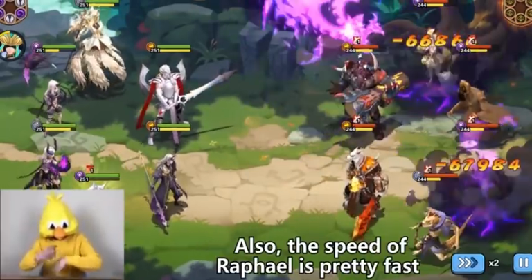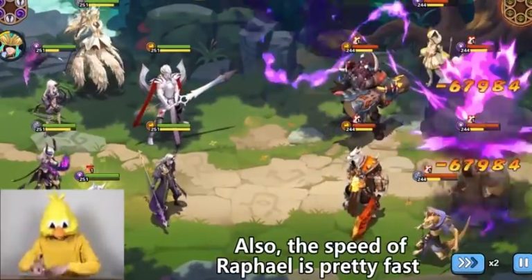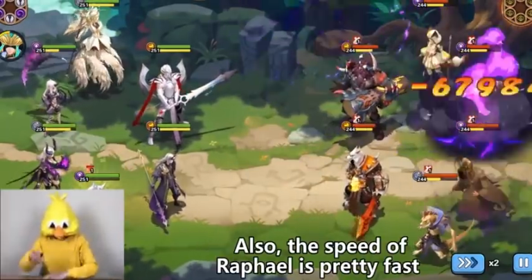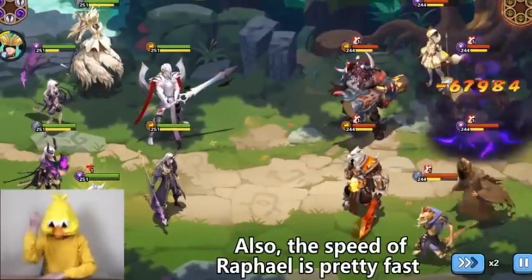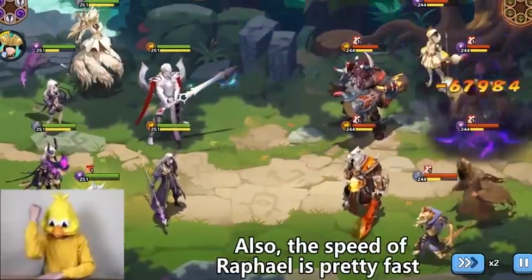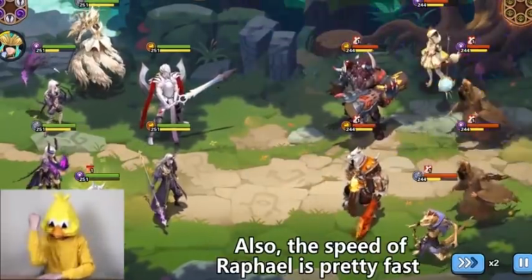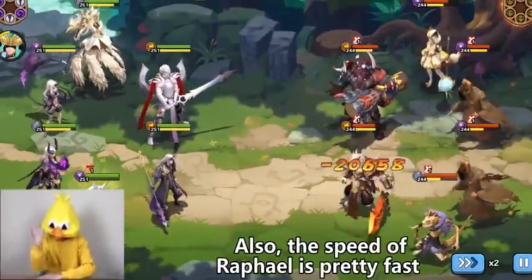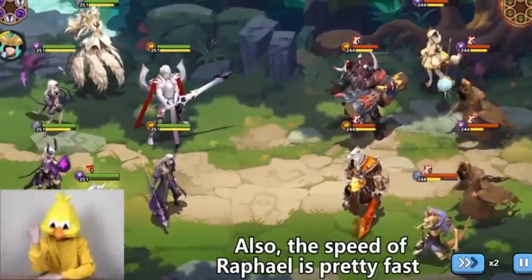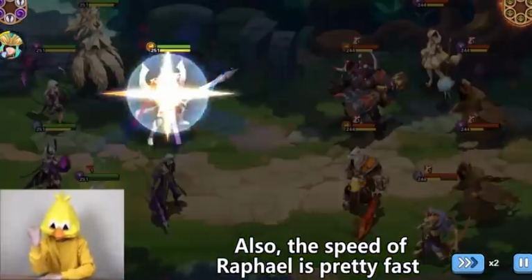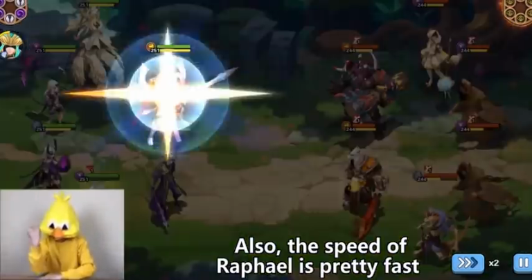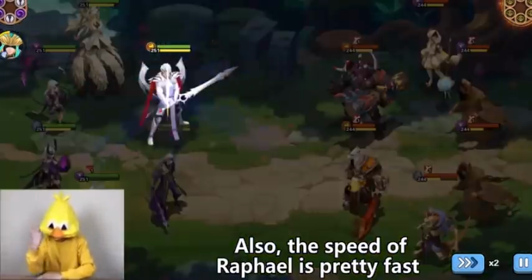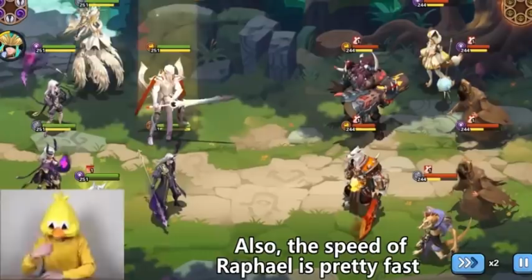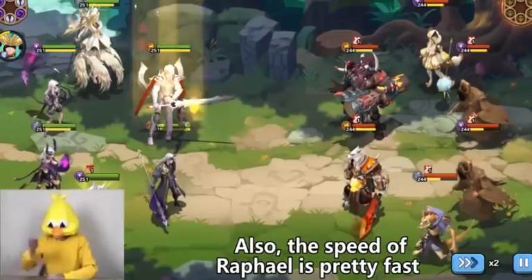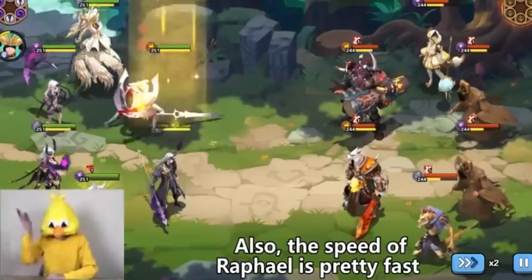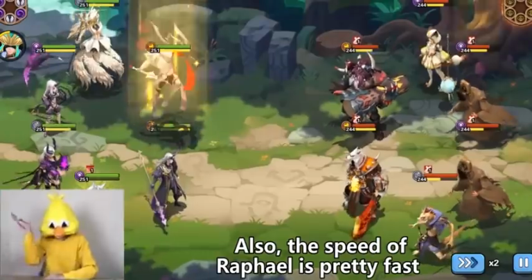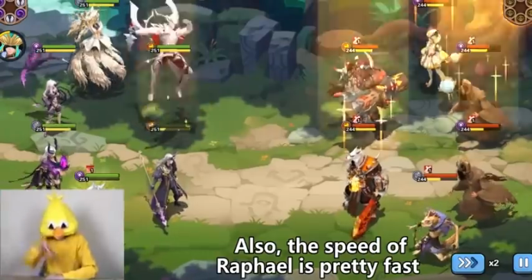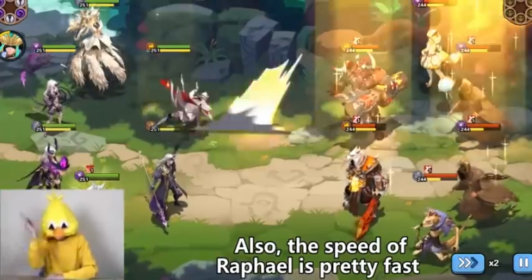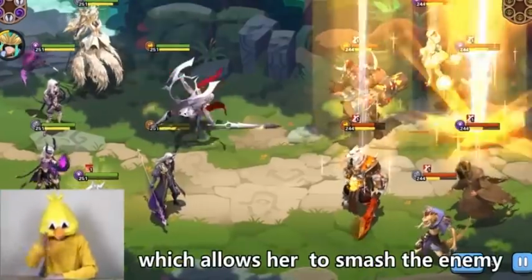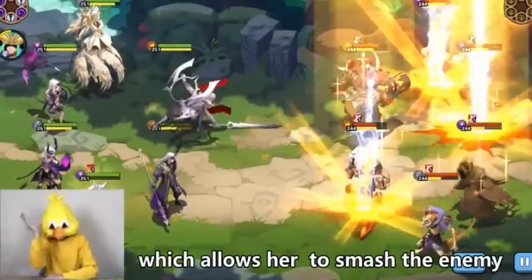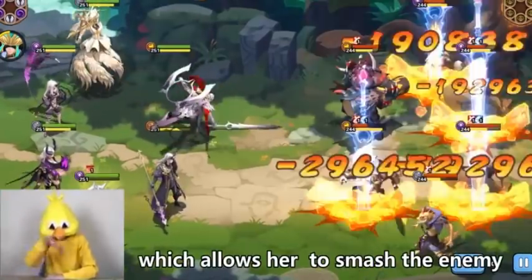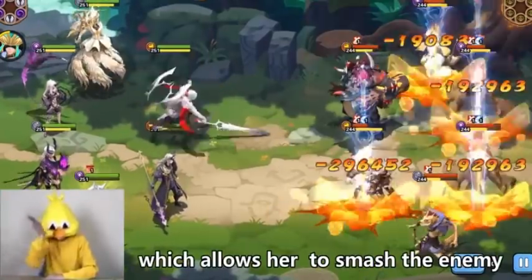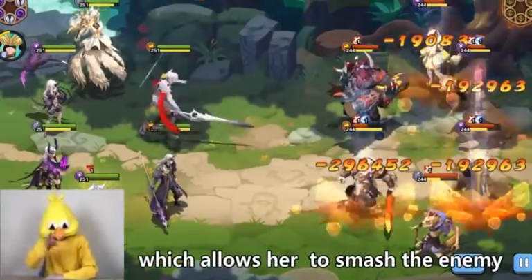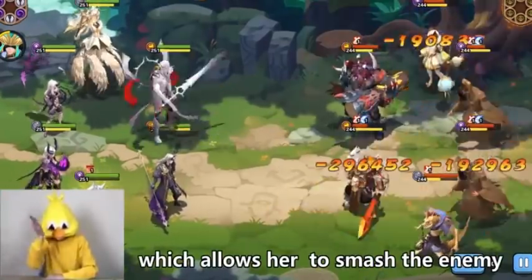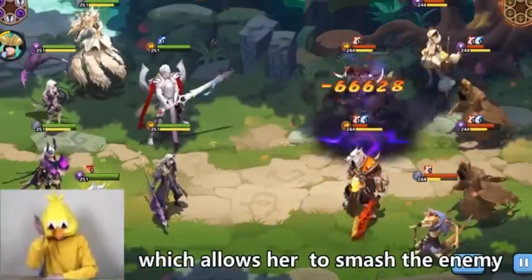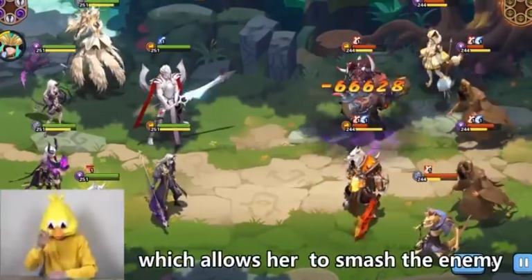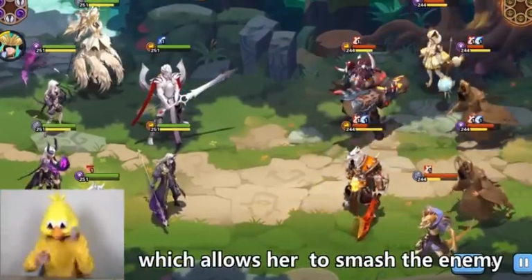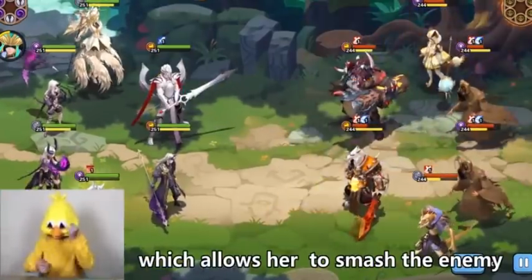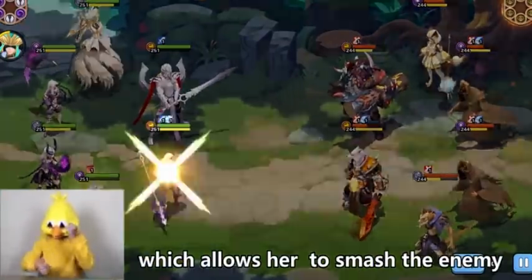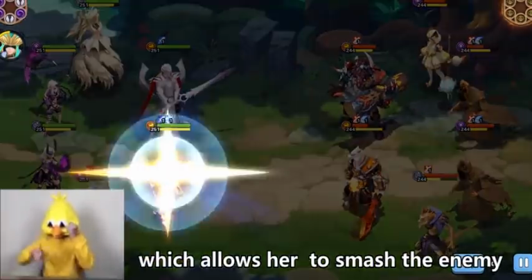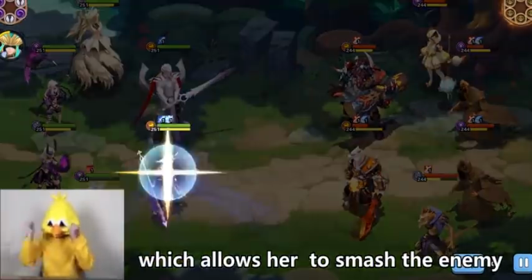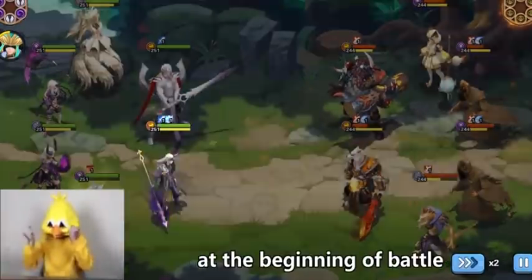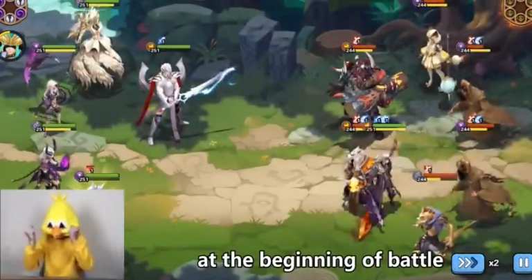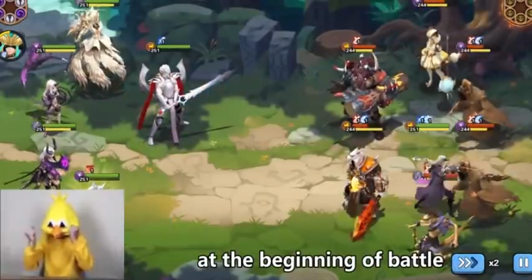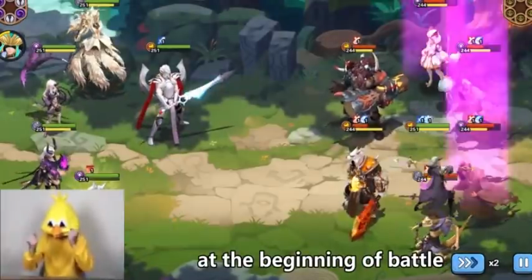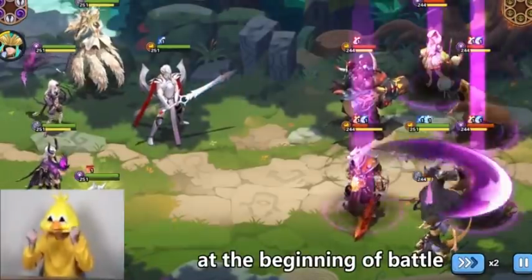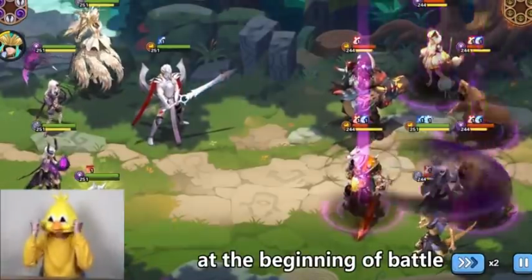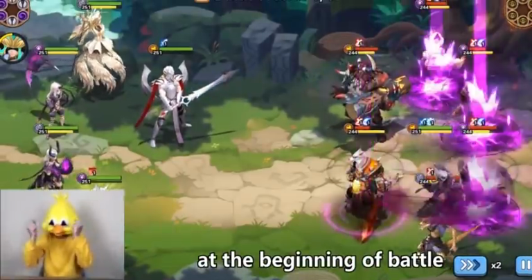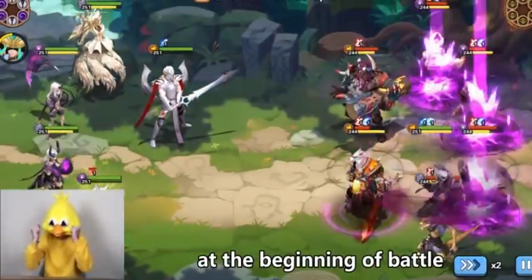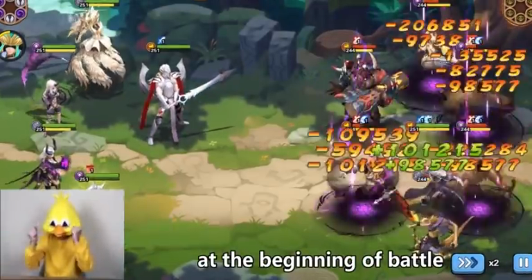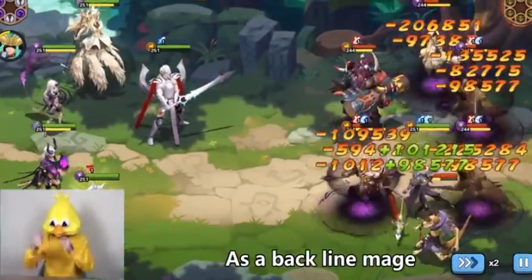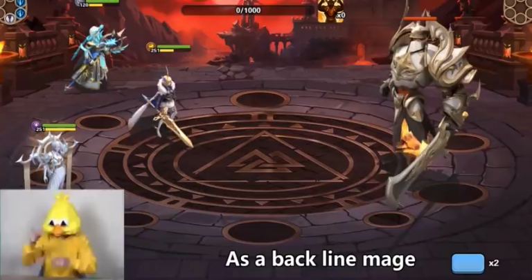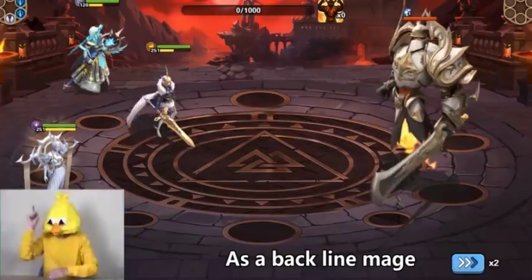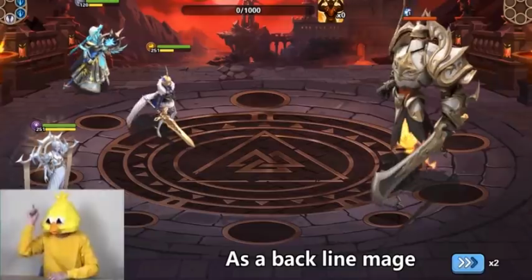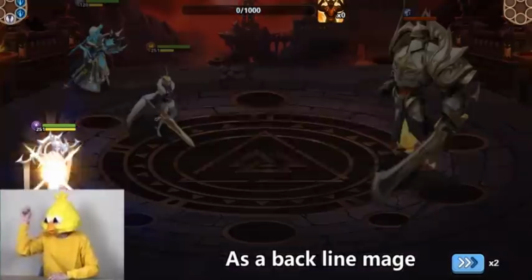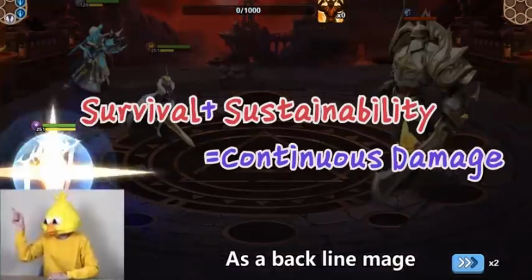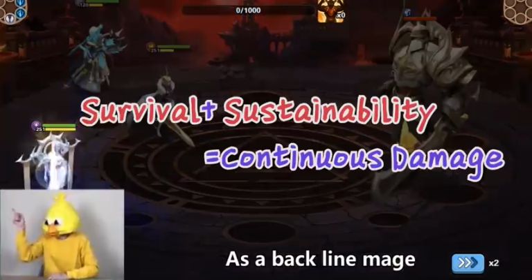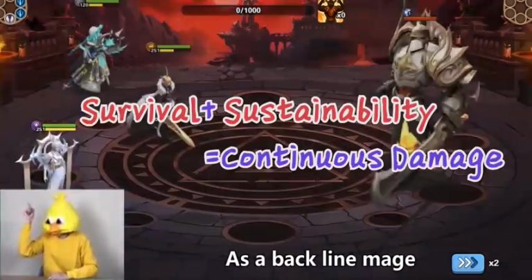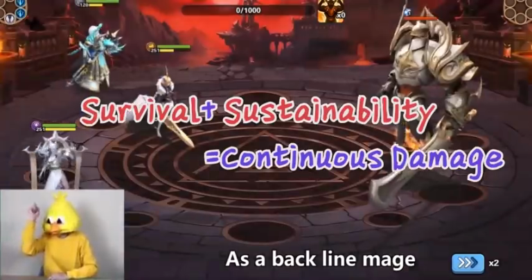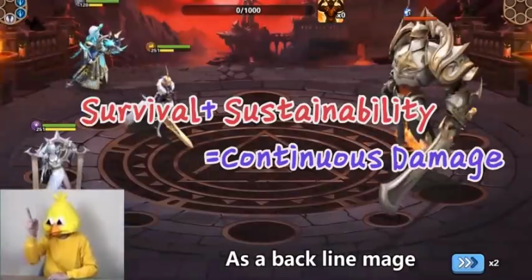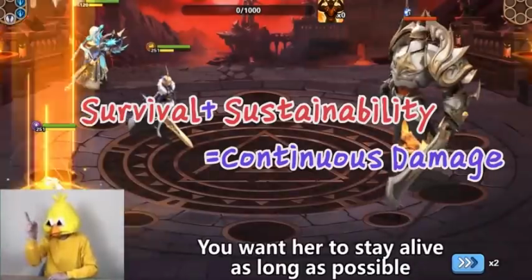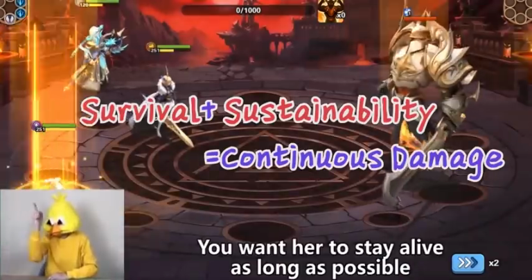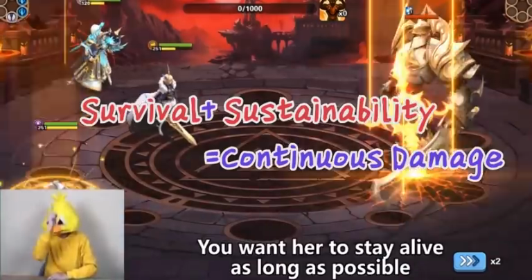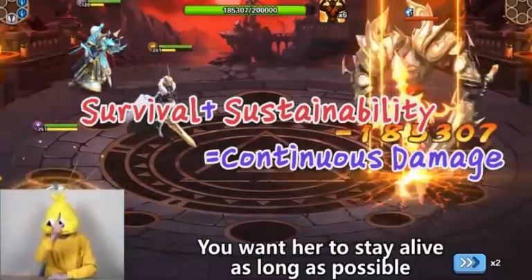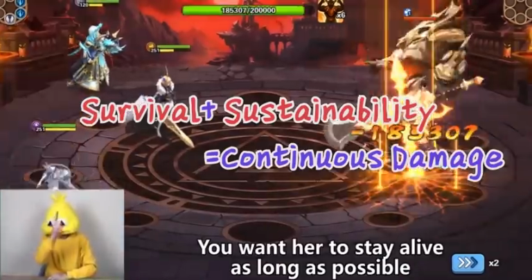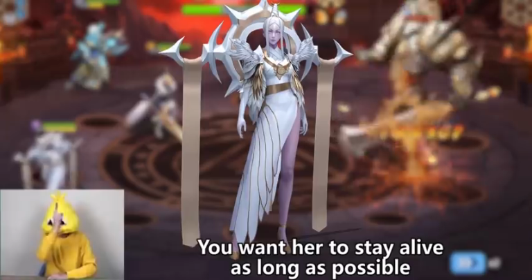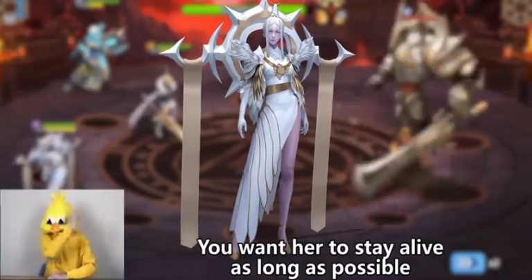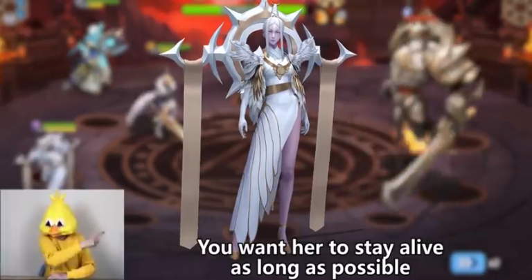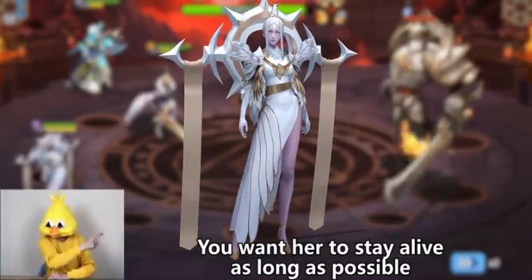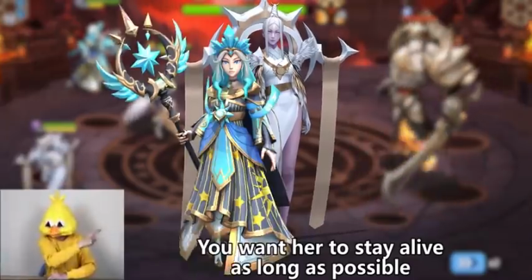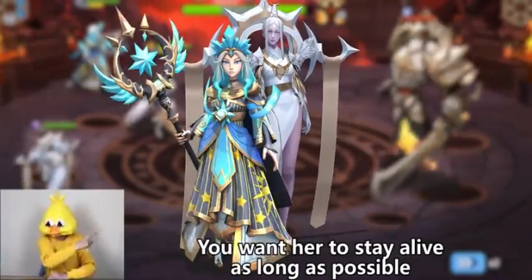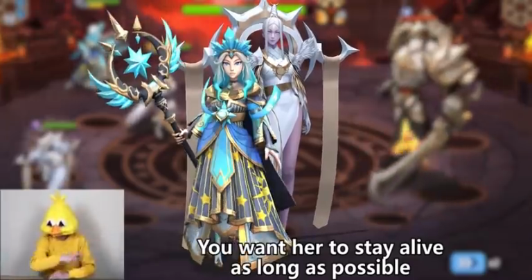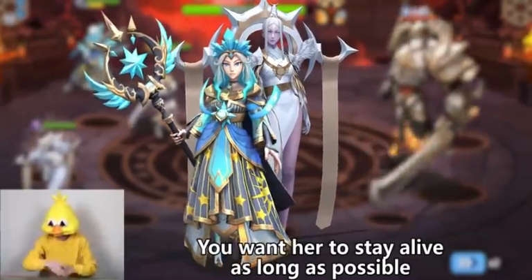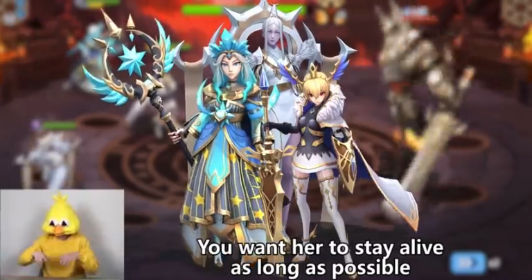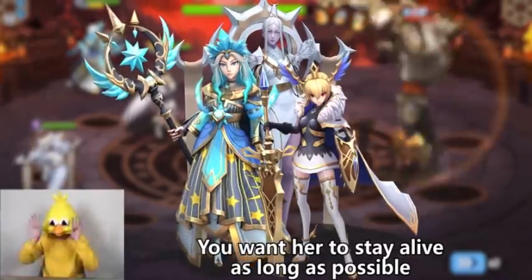Also, the speed of Raphael is pretty fast, which allows her to smash the enemy at the beginning of the battle. As a backline mage, you want her to stay alive as long as possible.